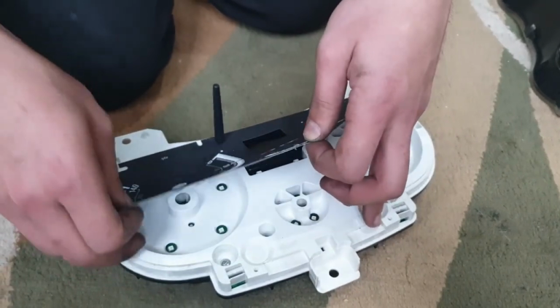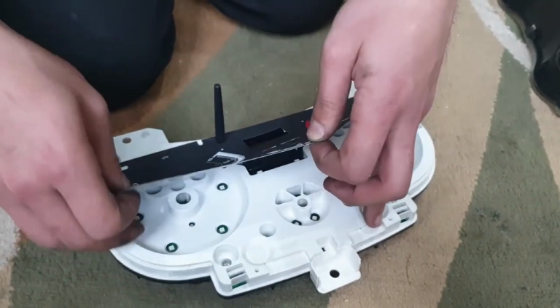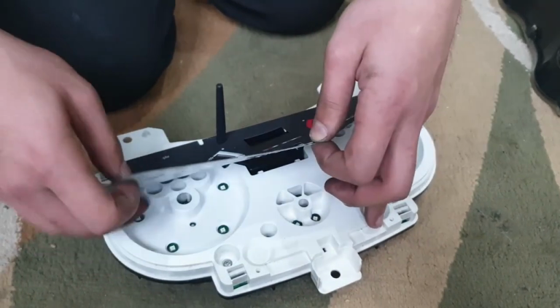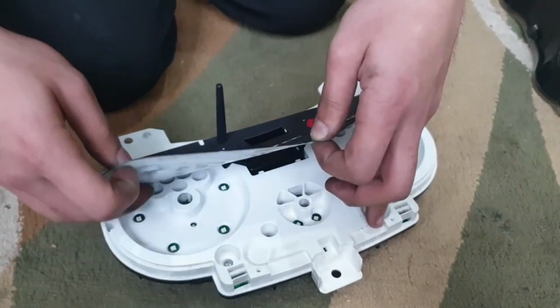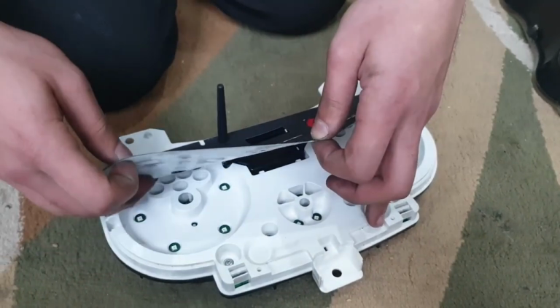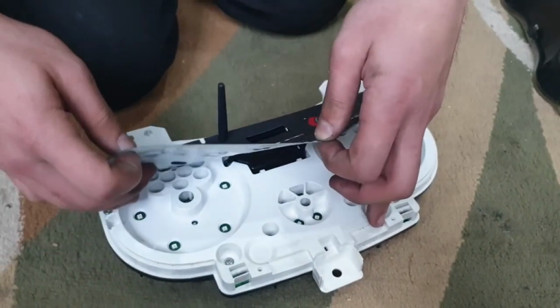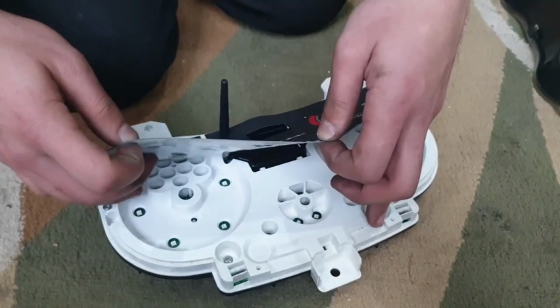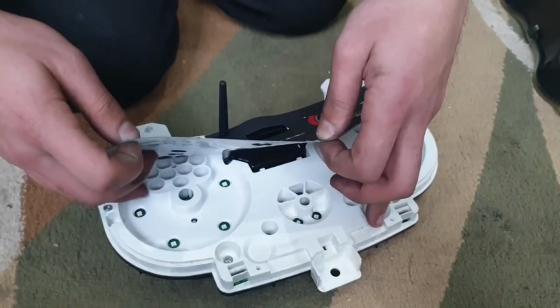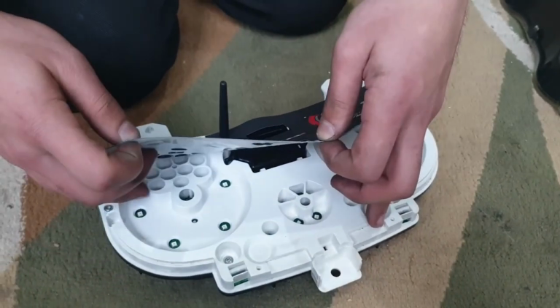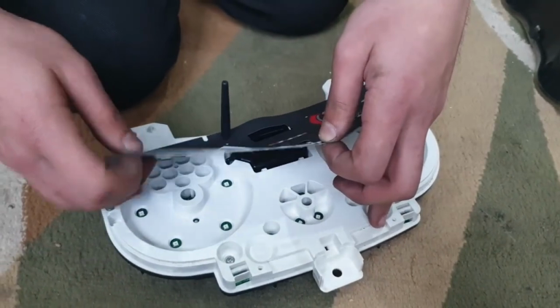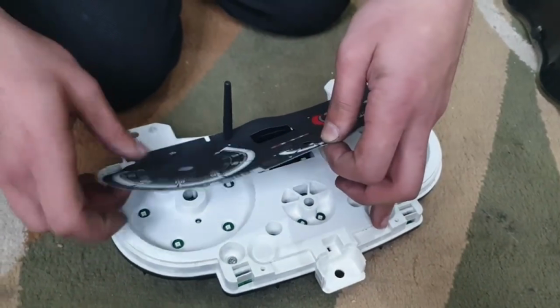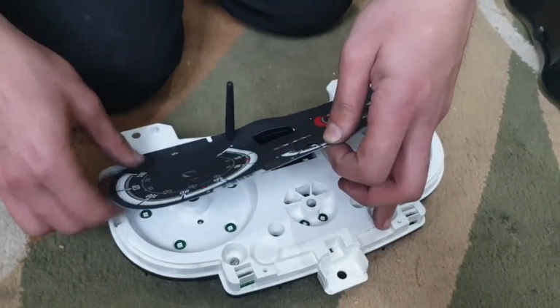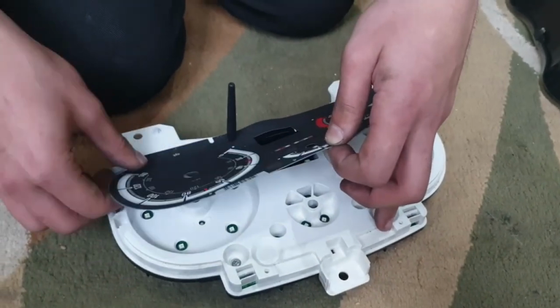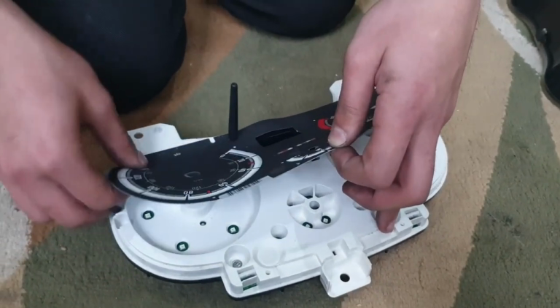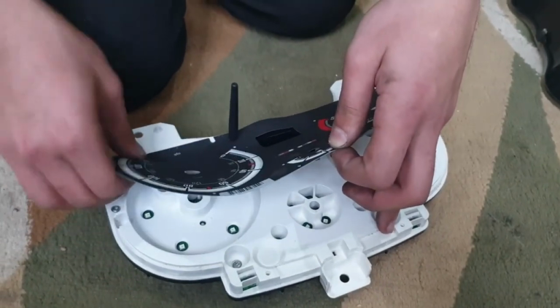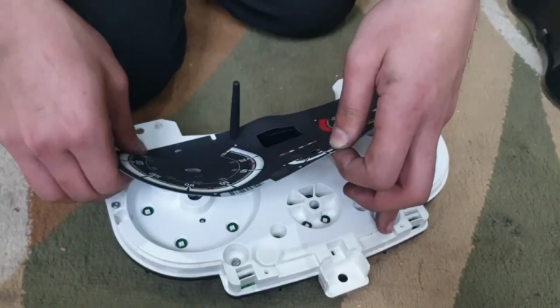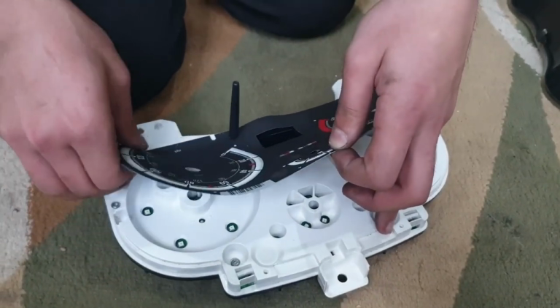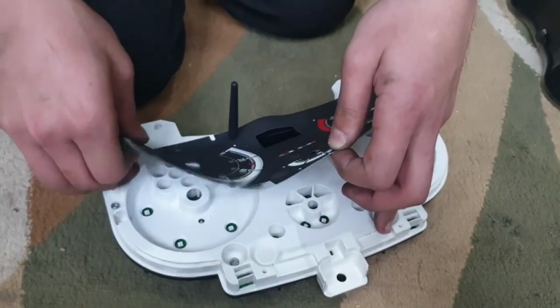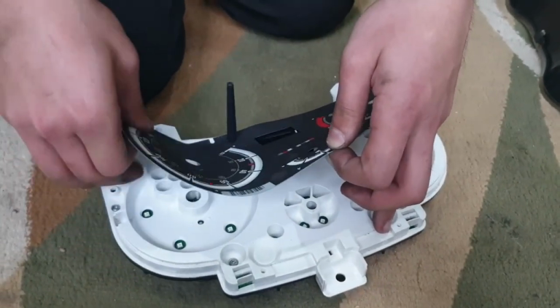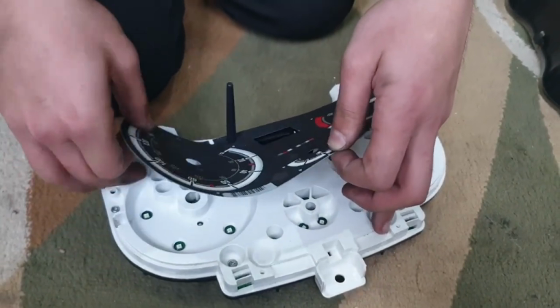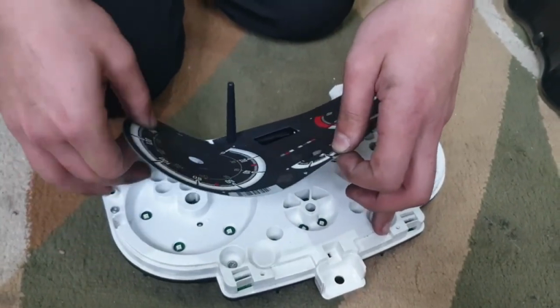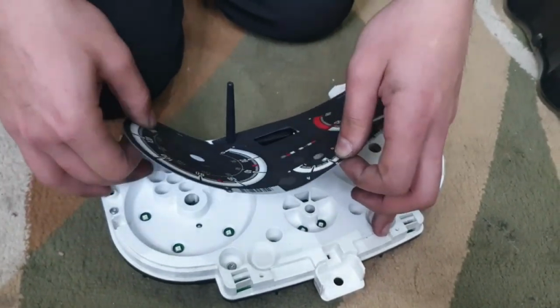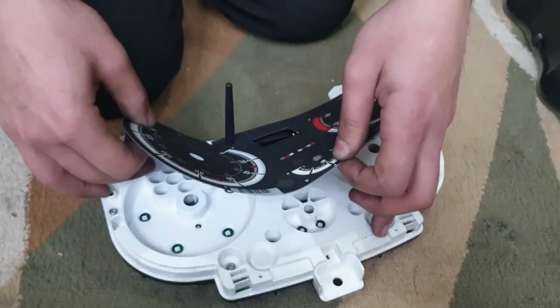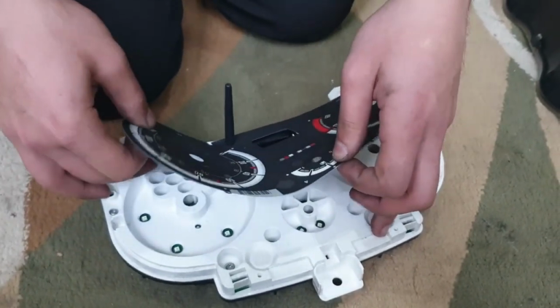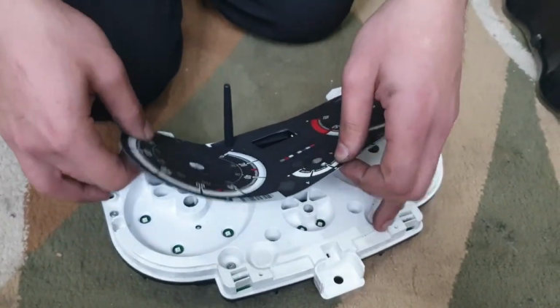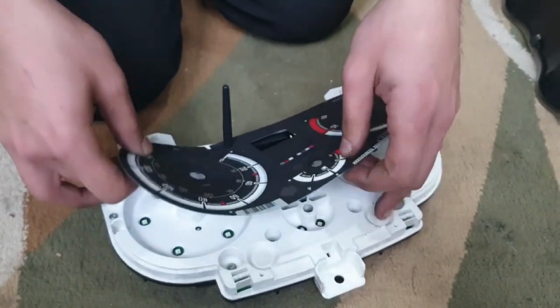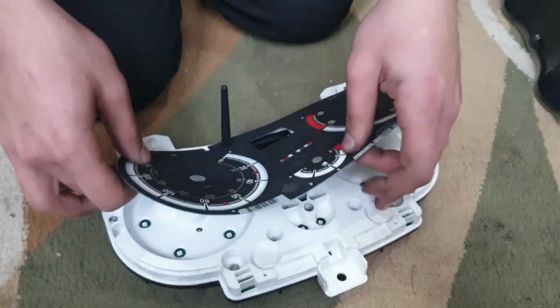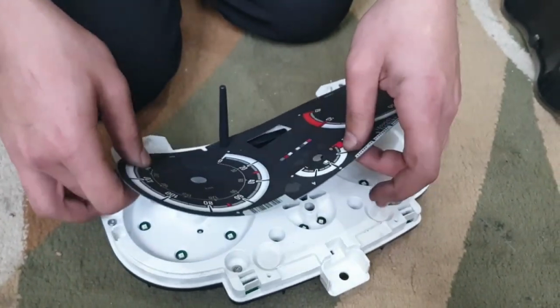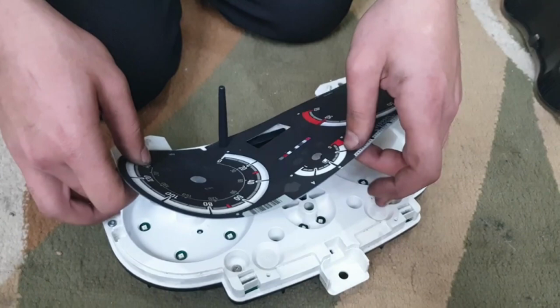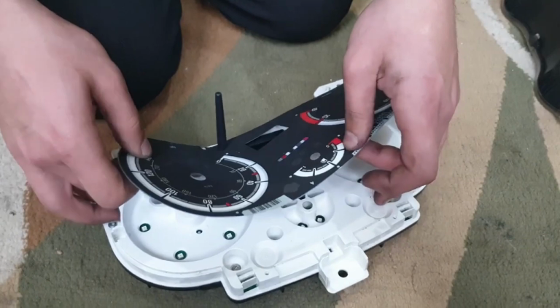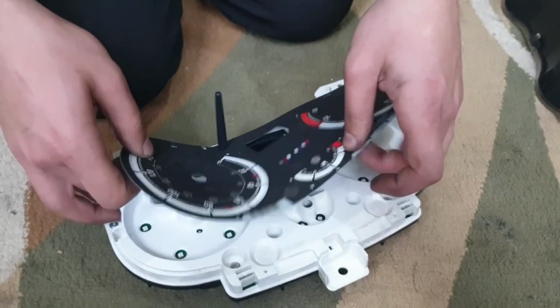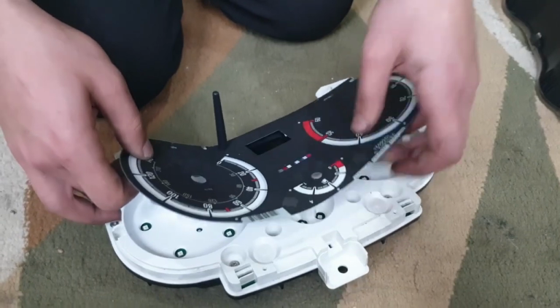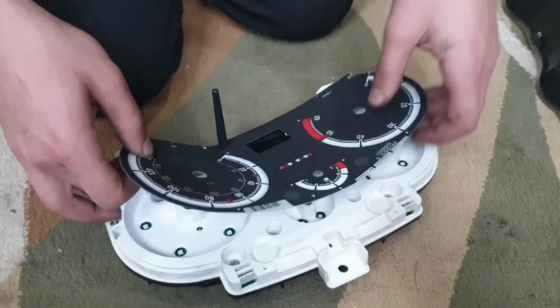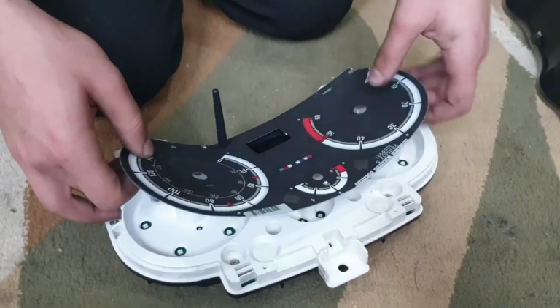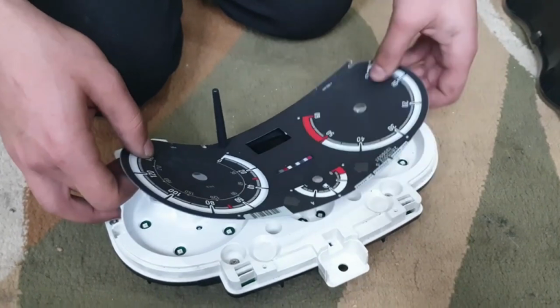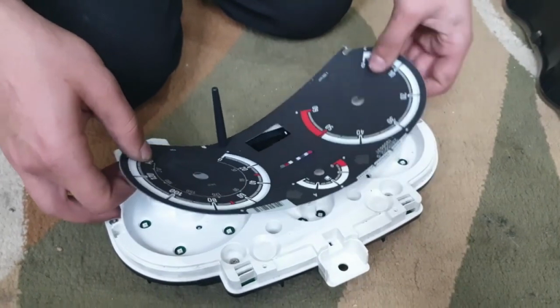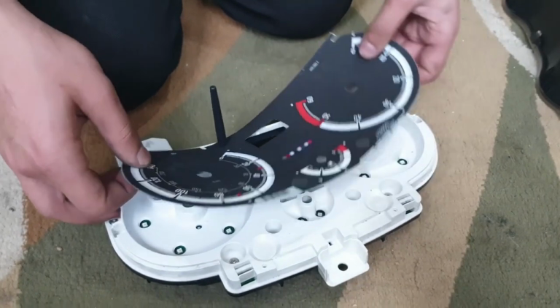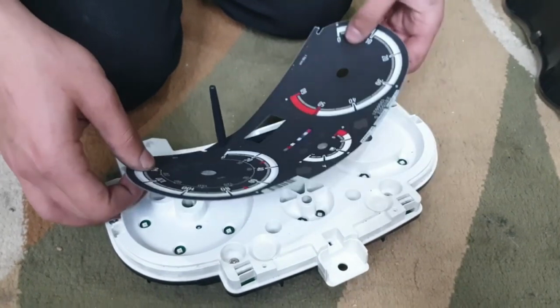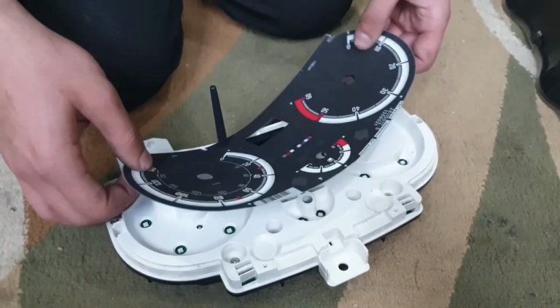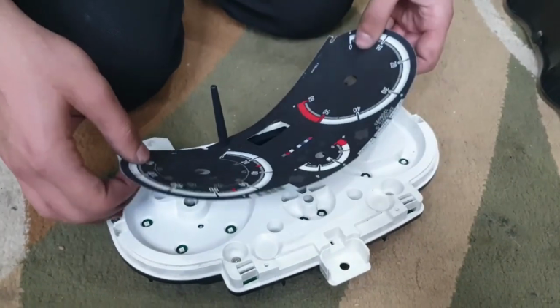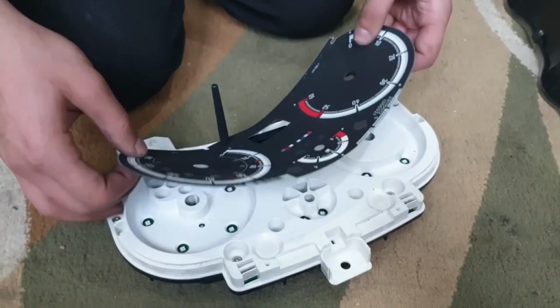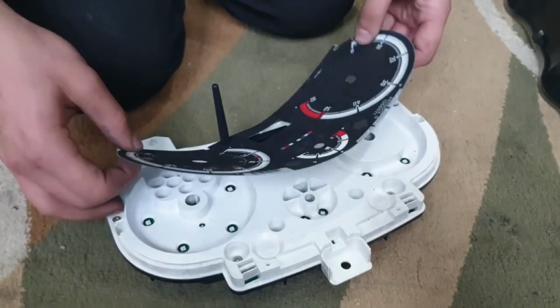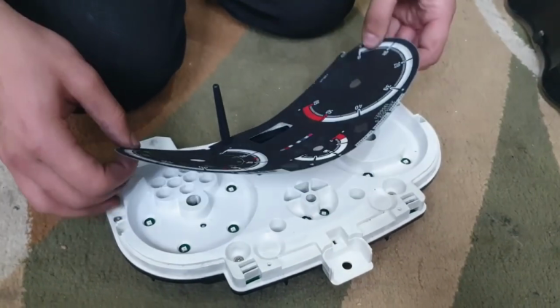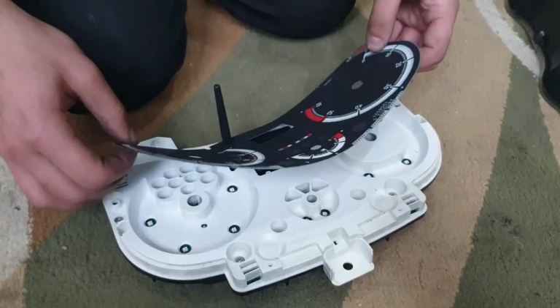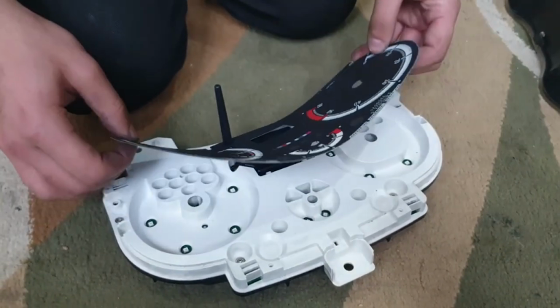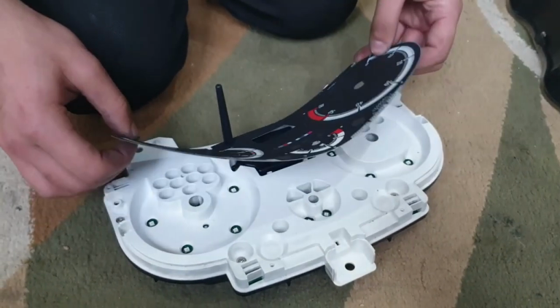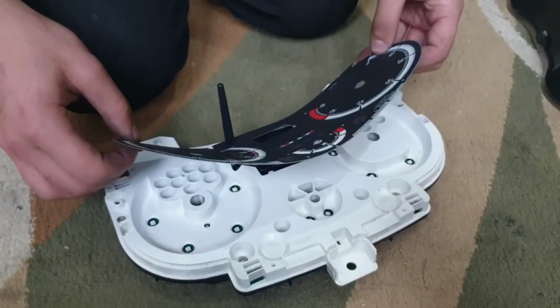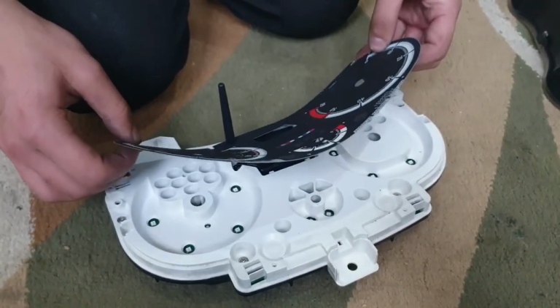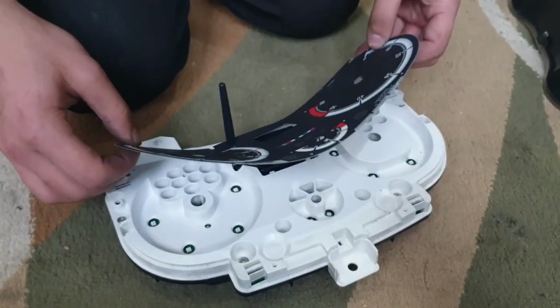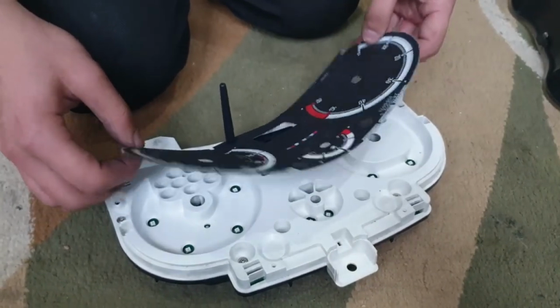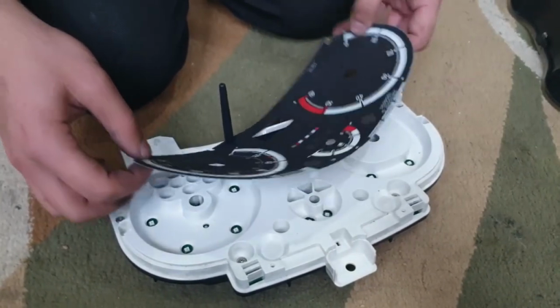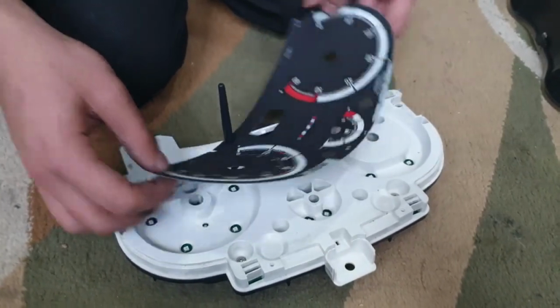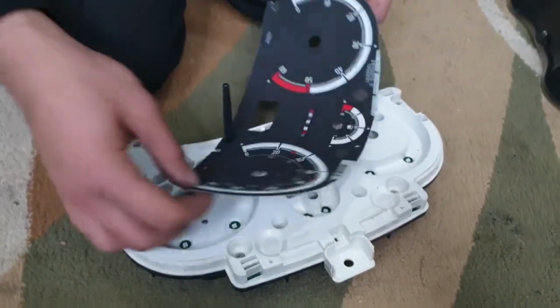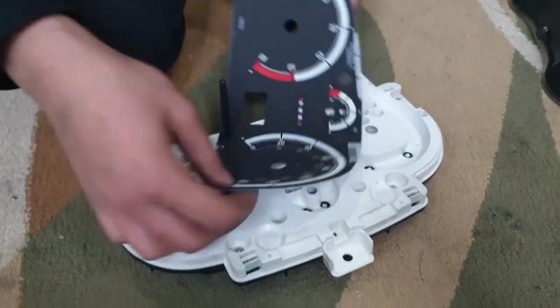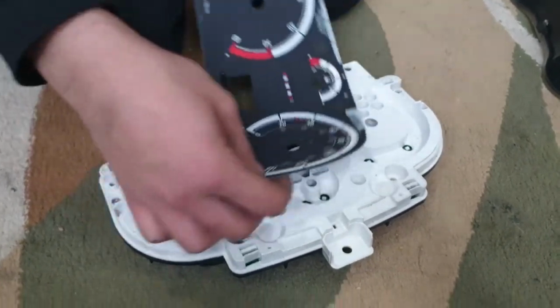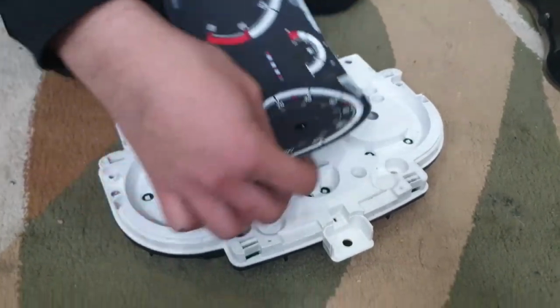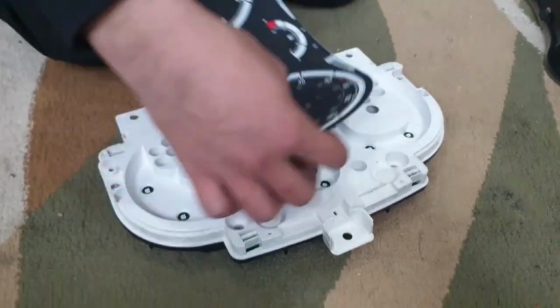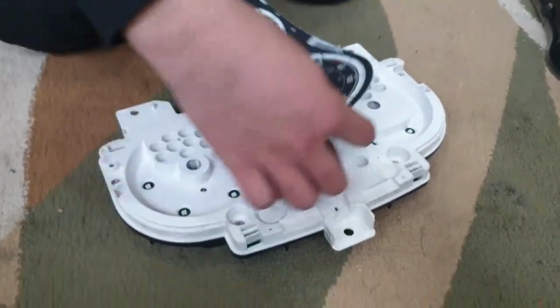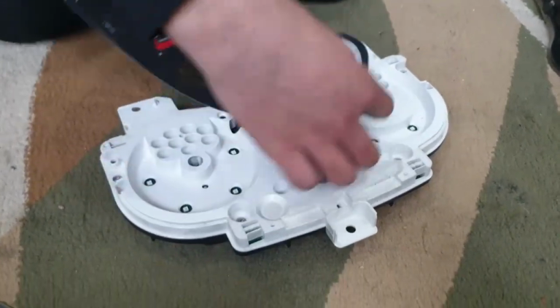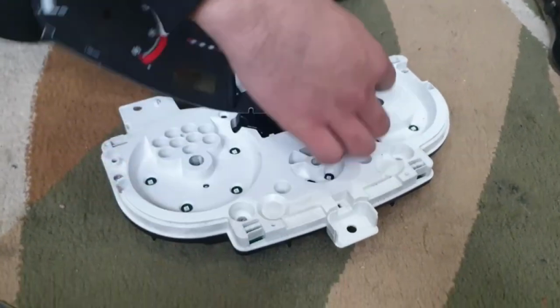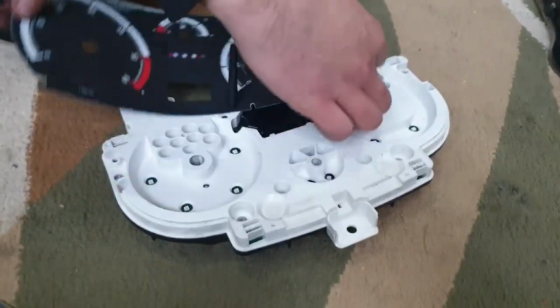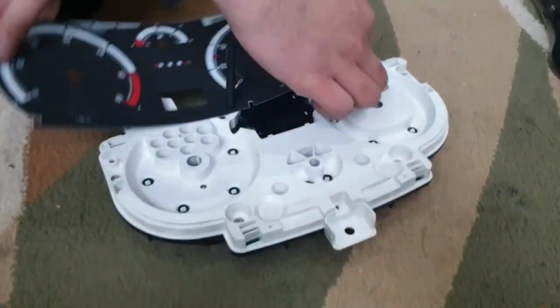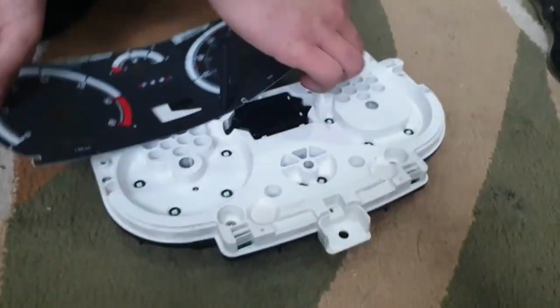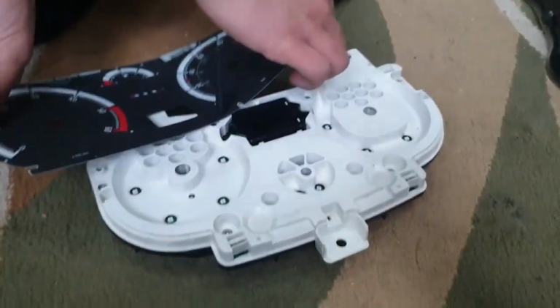Once you've taken the whole thing off, just rotate the trip reset button so that it's out of the way.